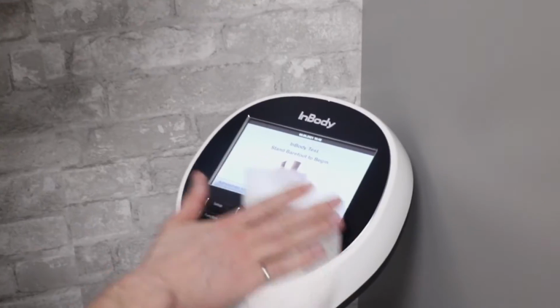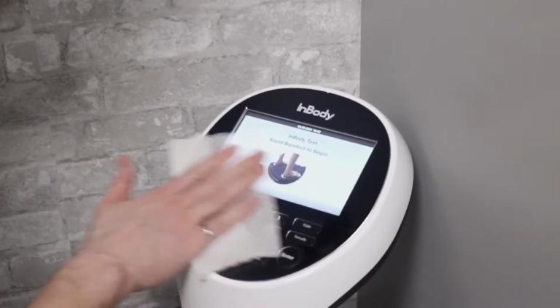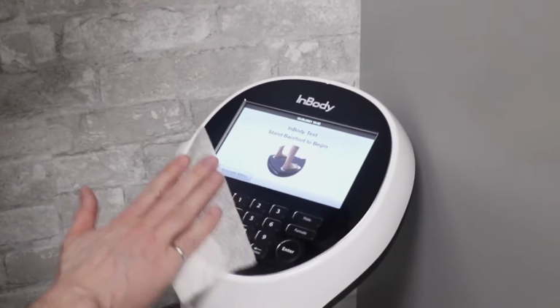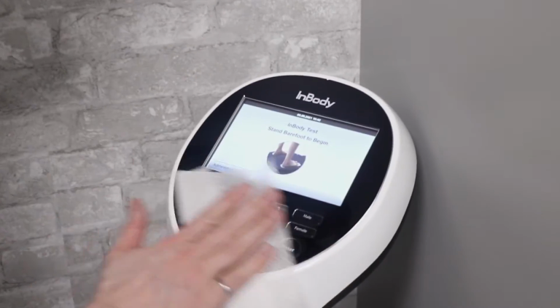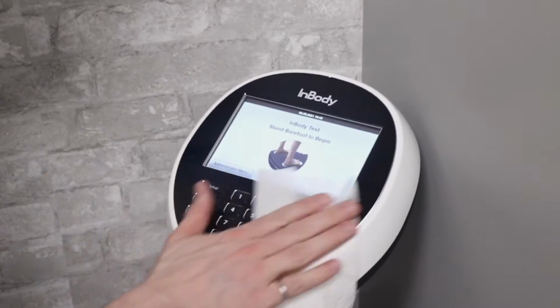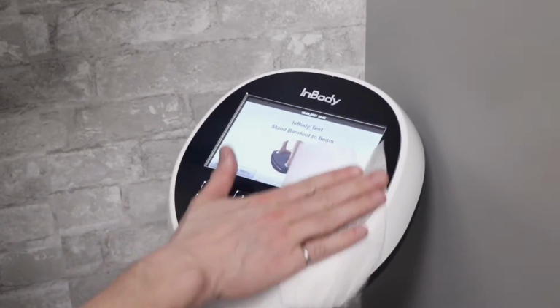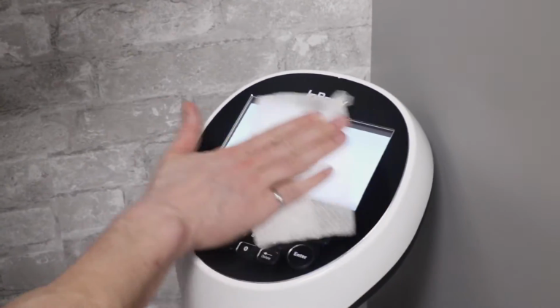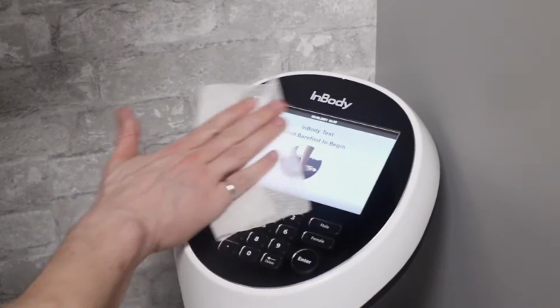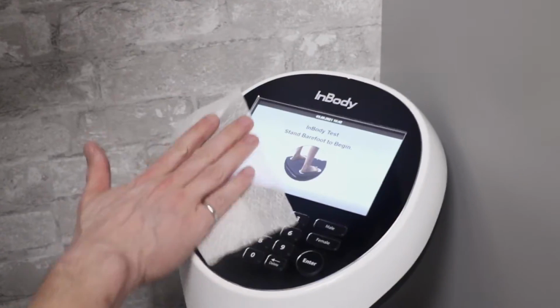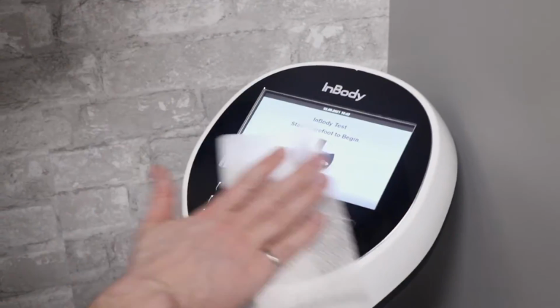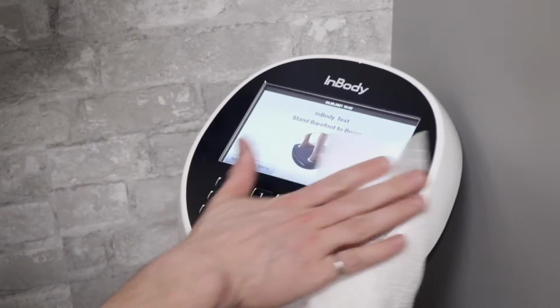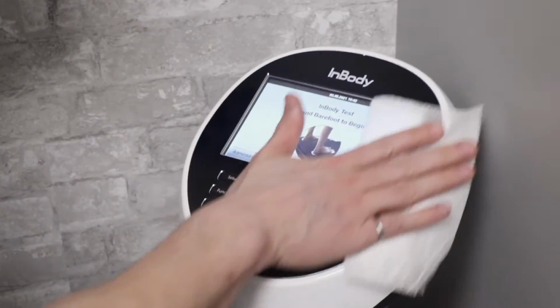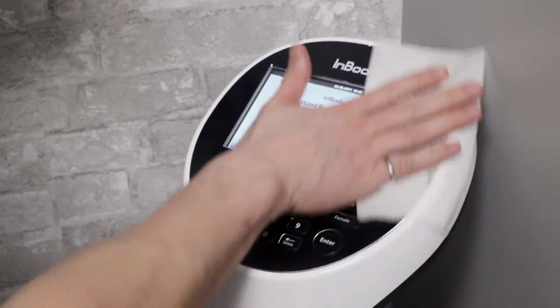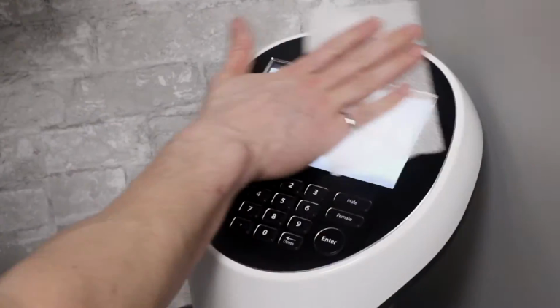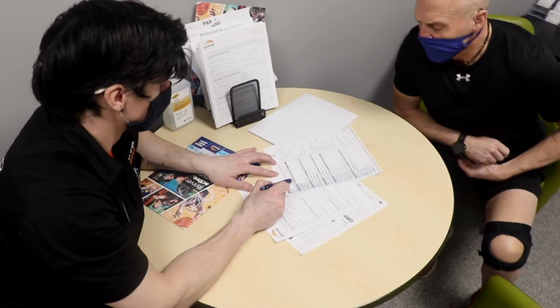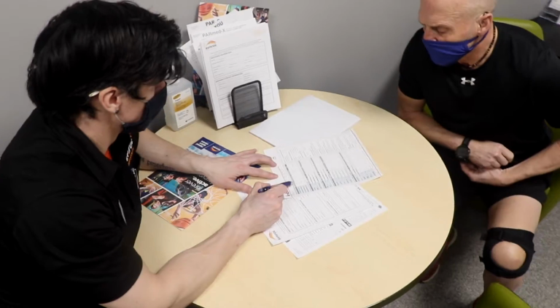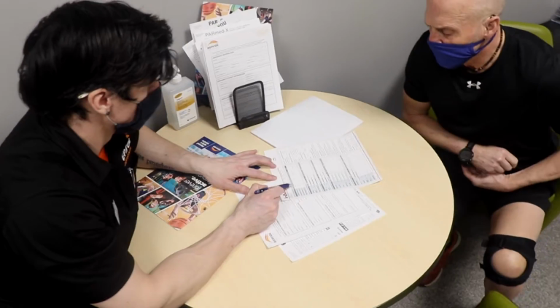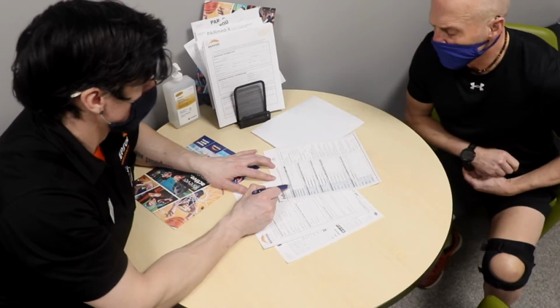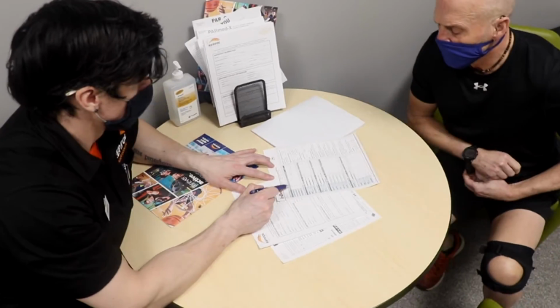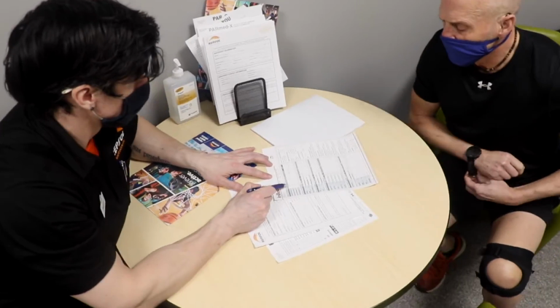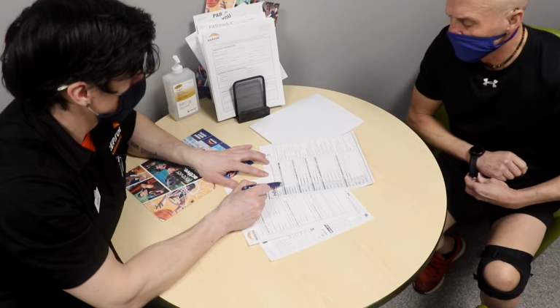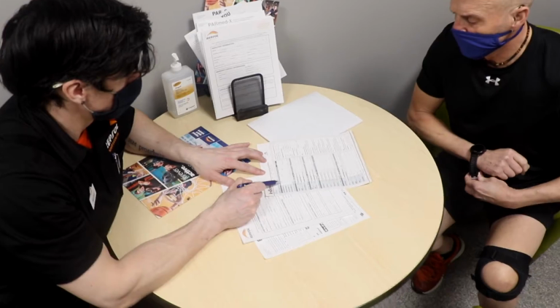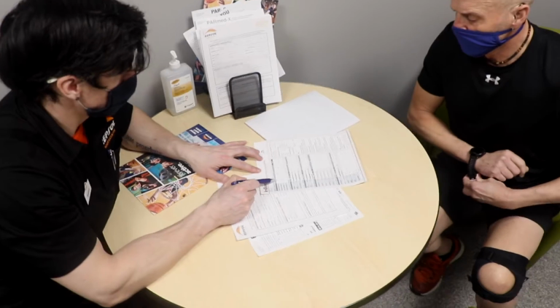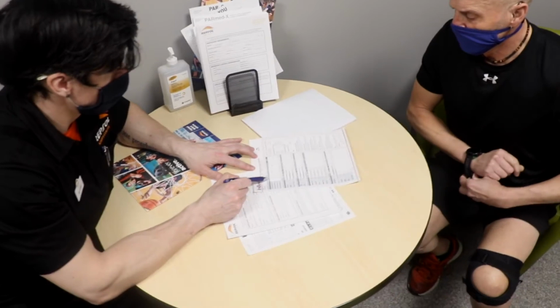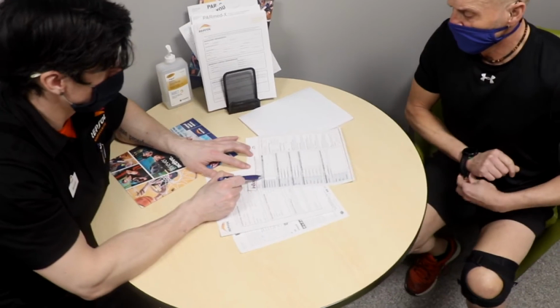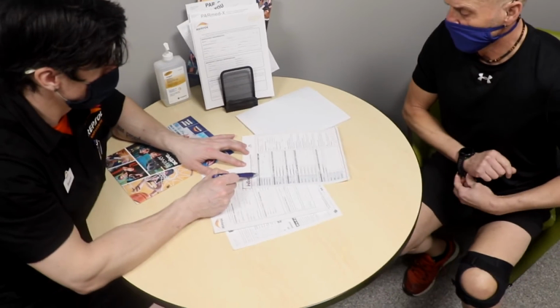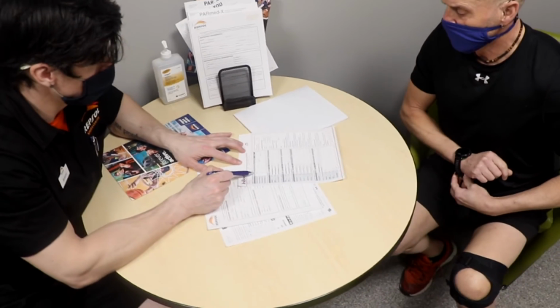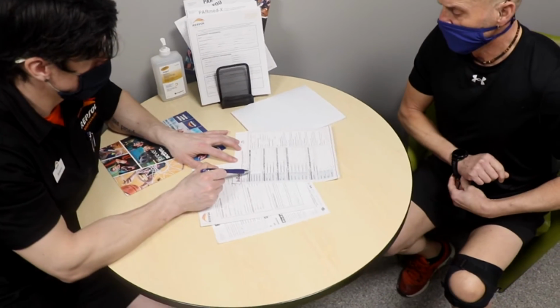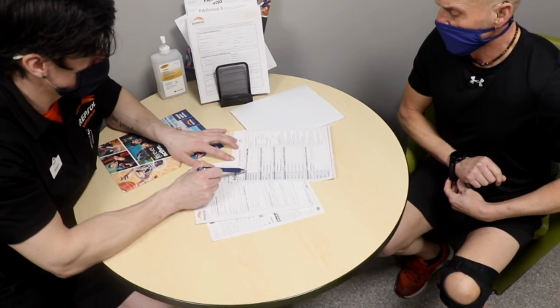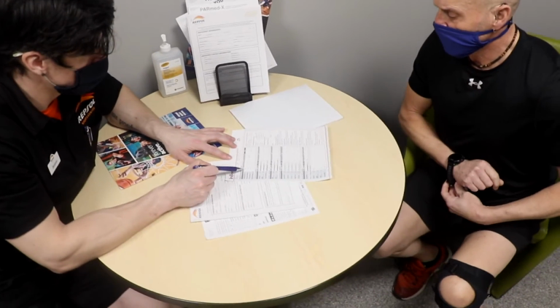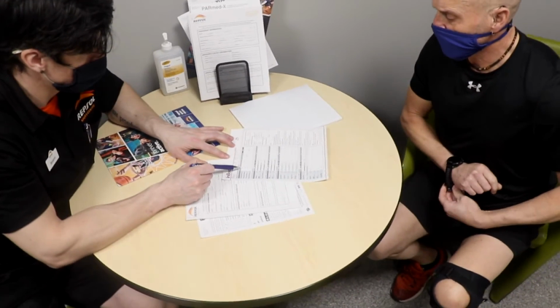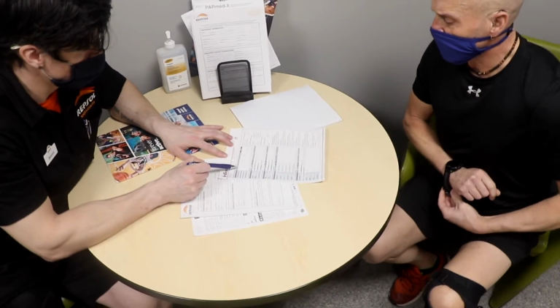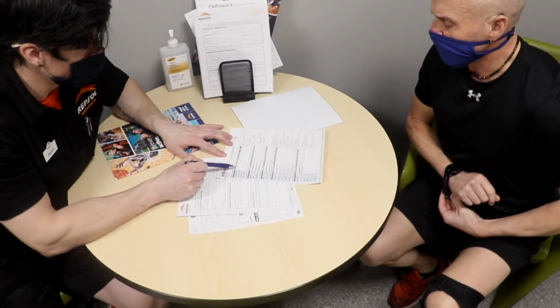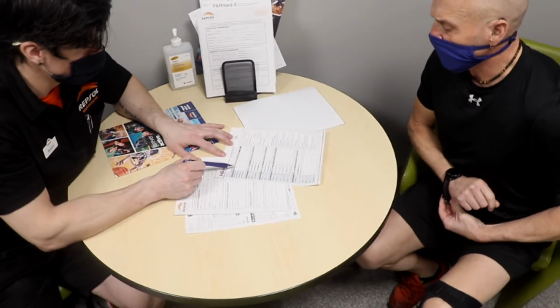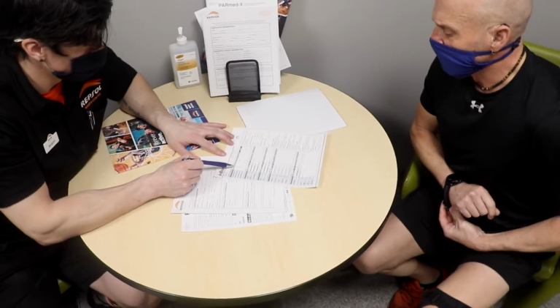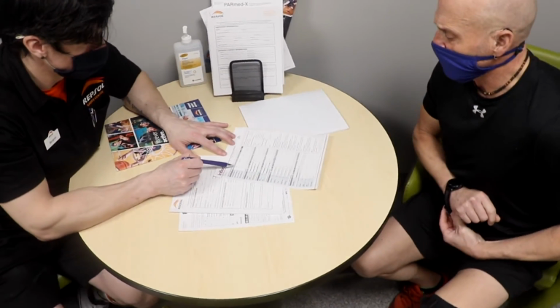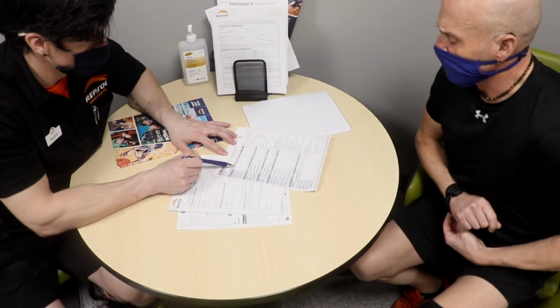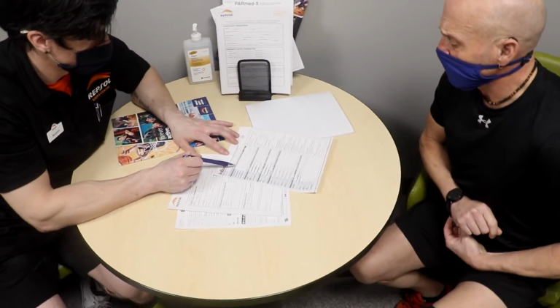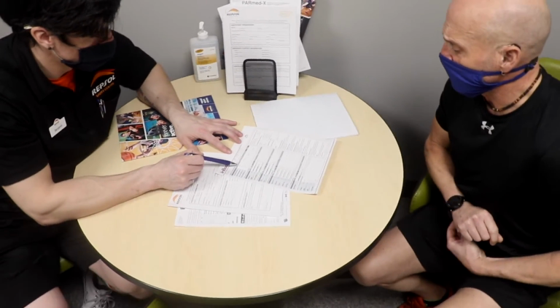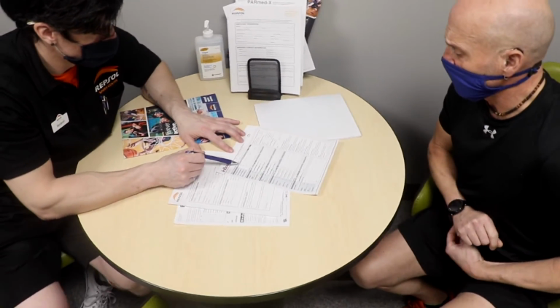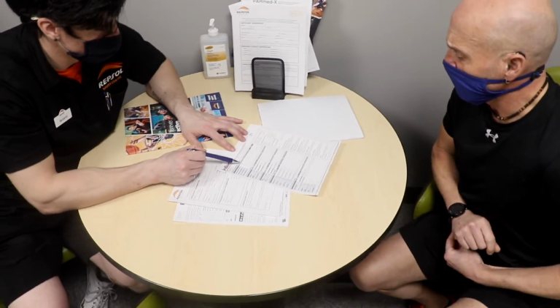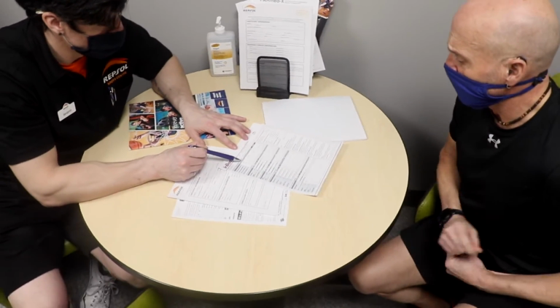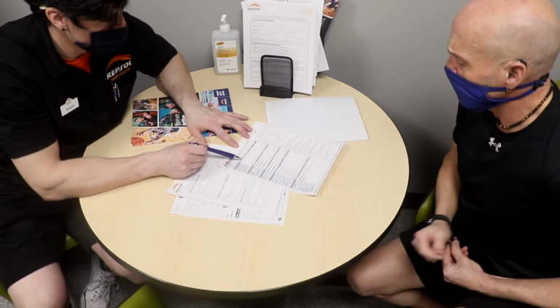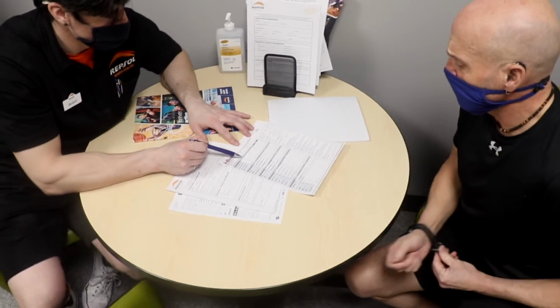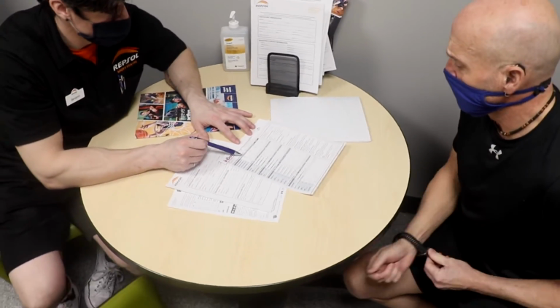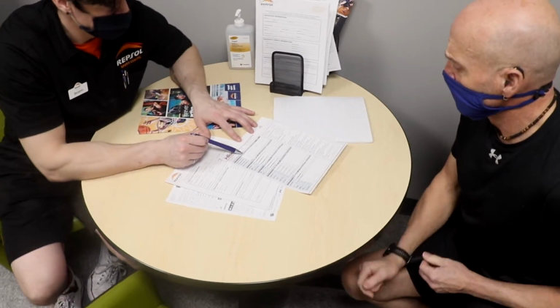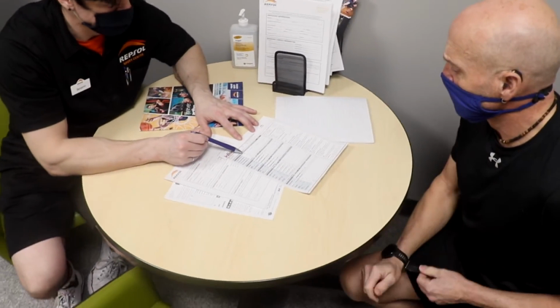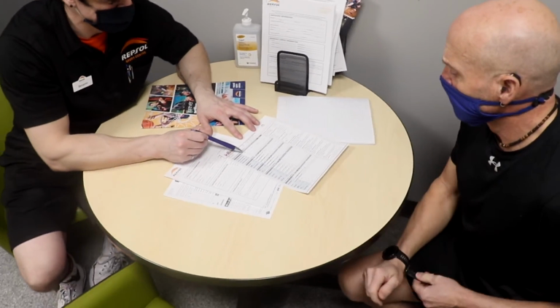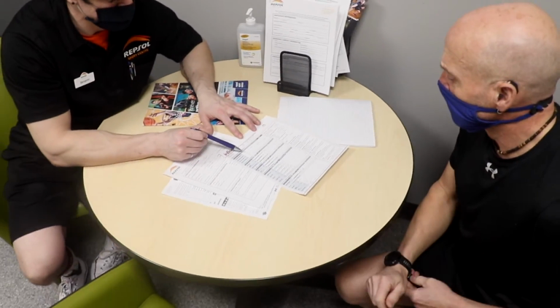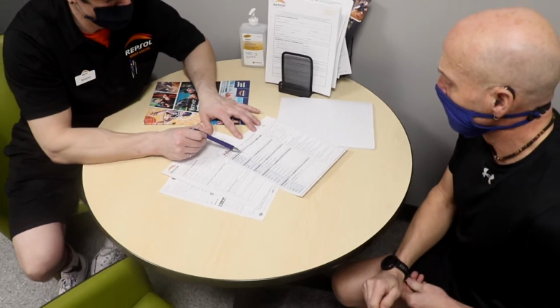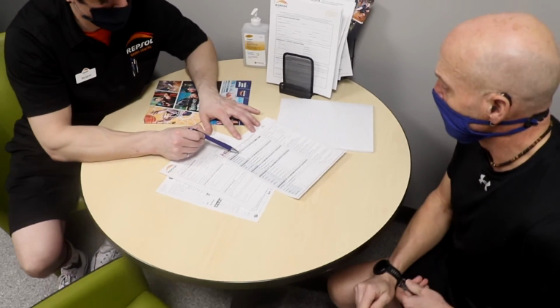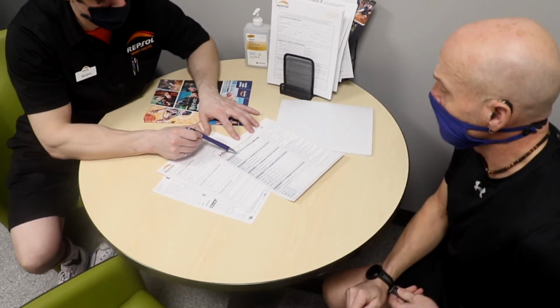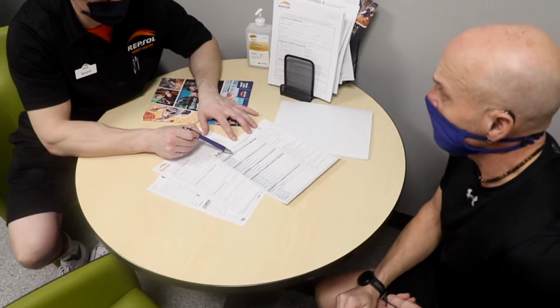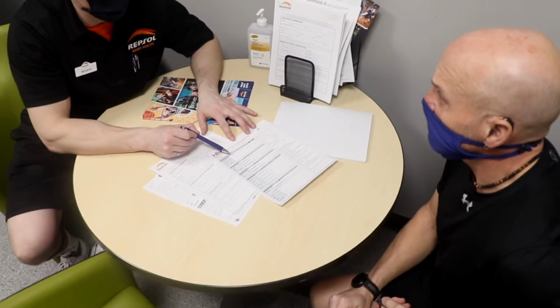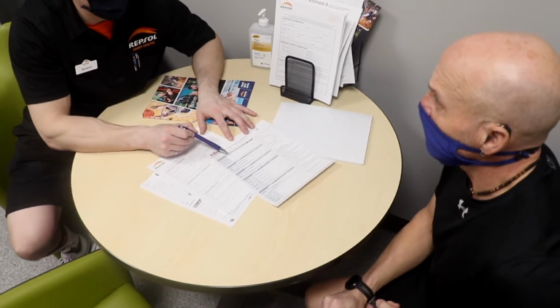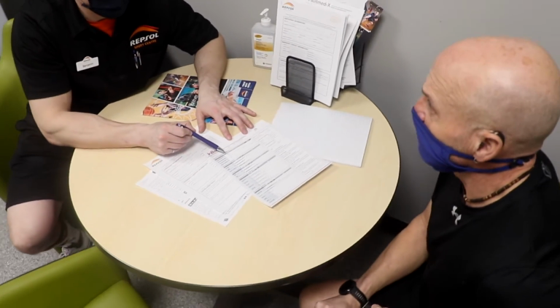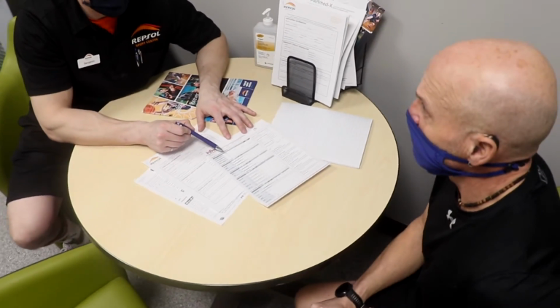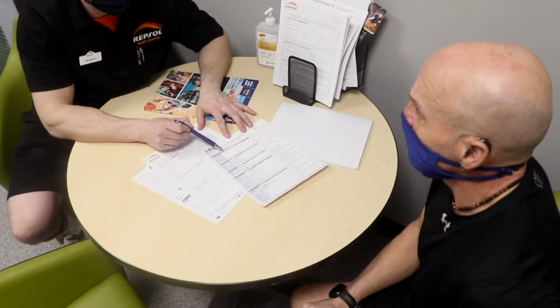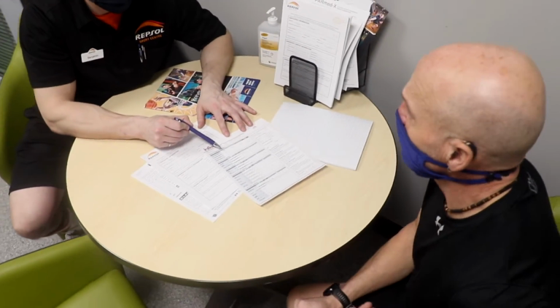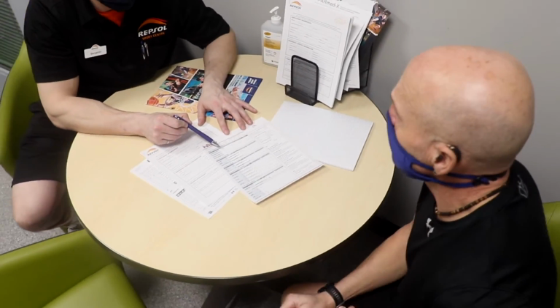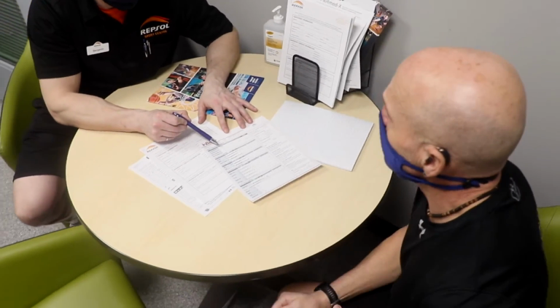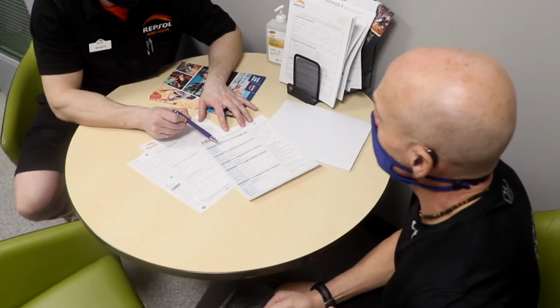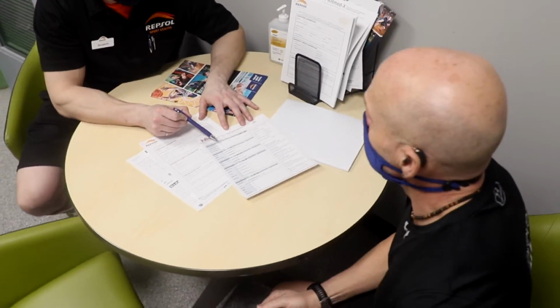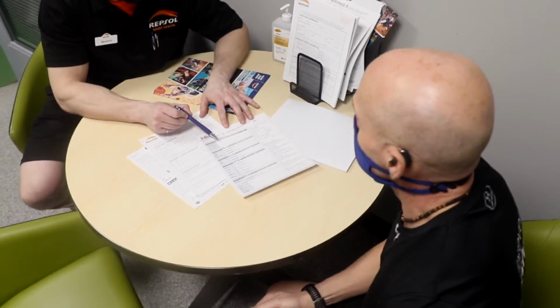Your trainer will interpret the results for you so you can leave with a better understanding of what's going on in your body and what training could benefit you most.